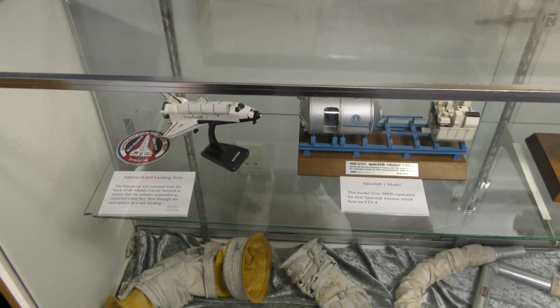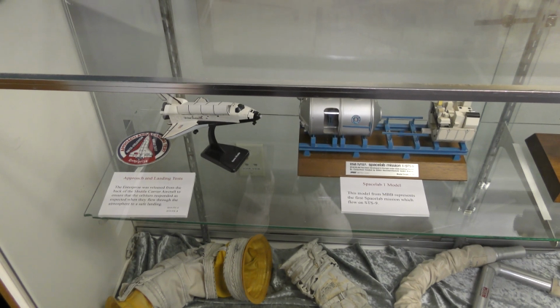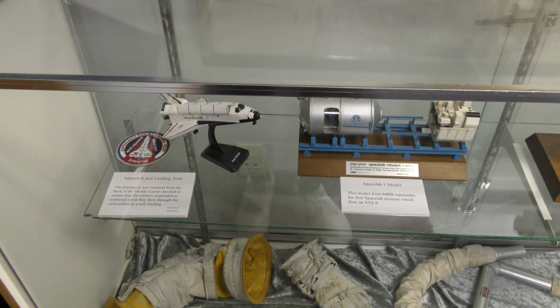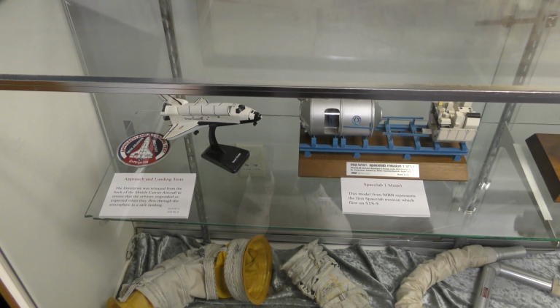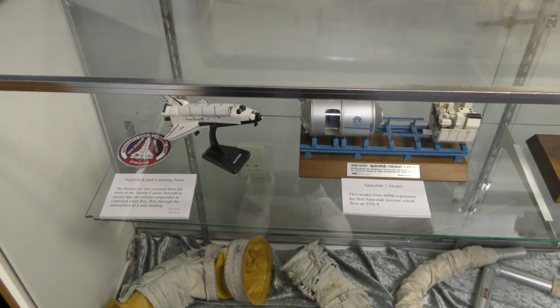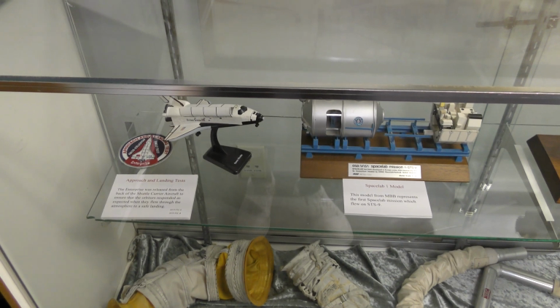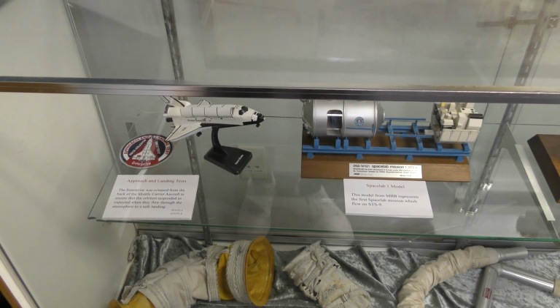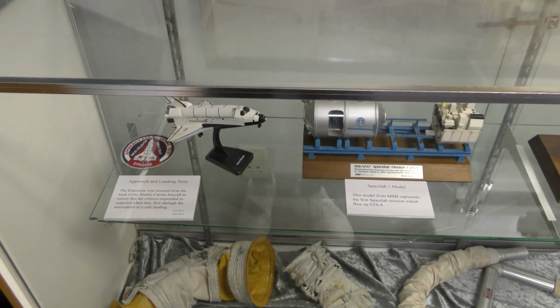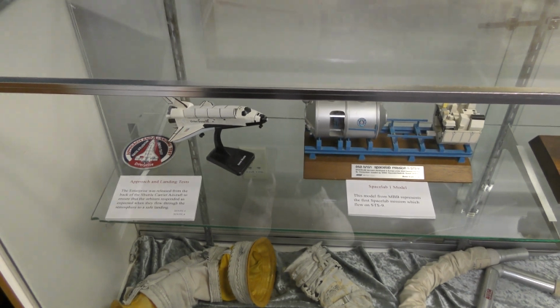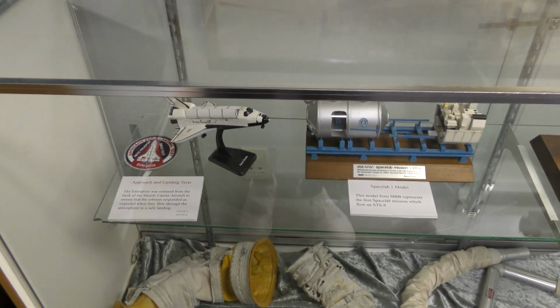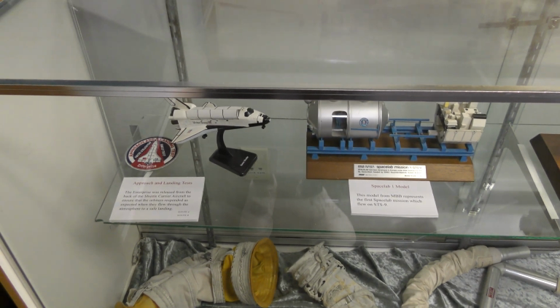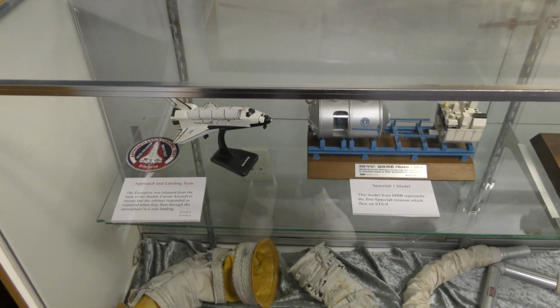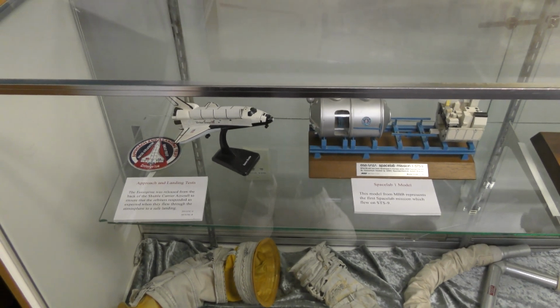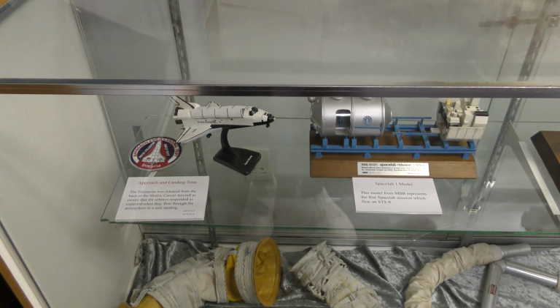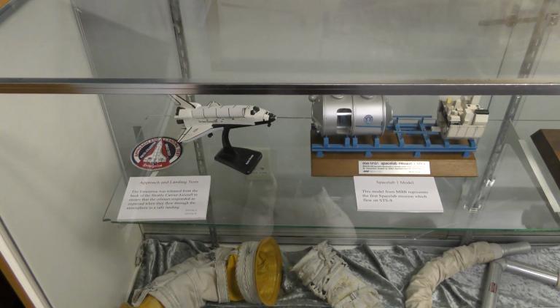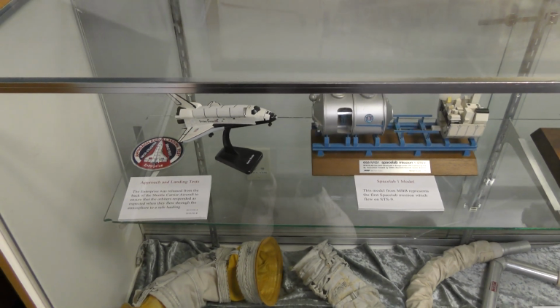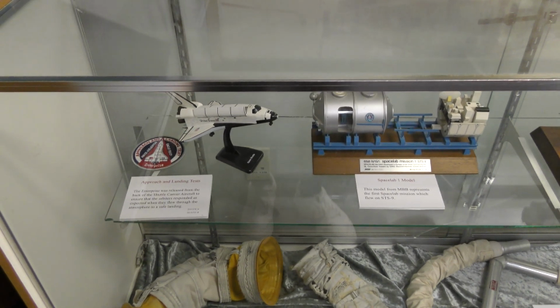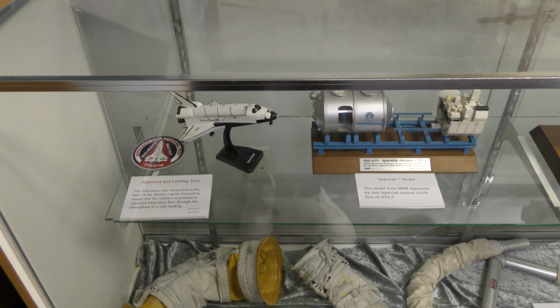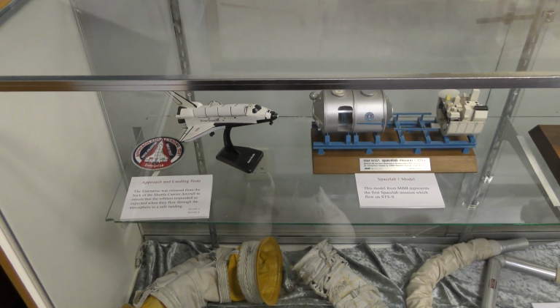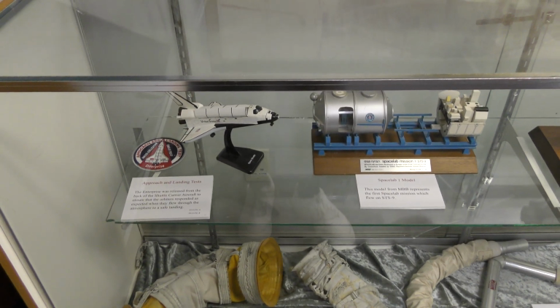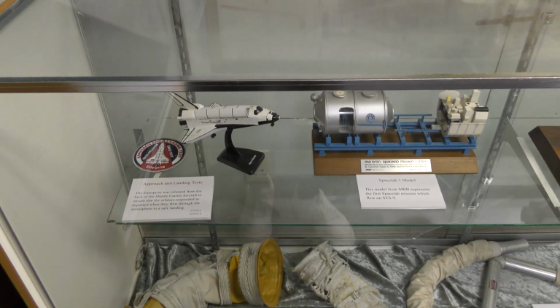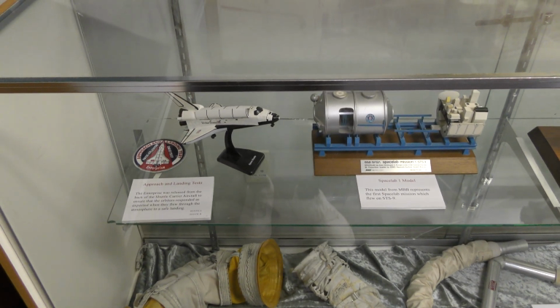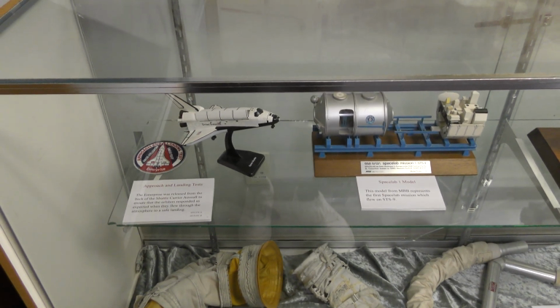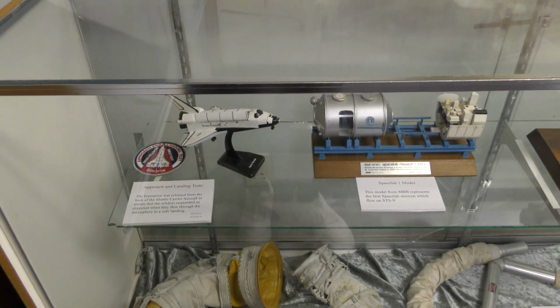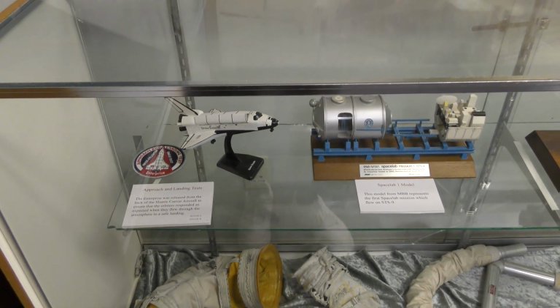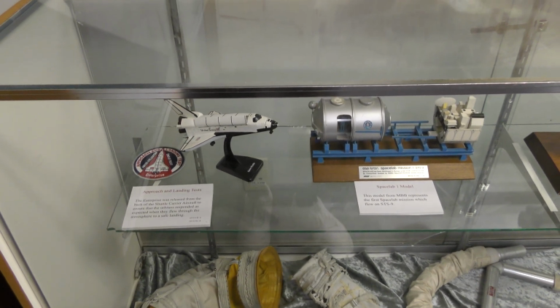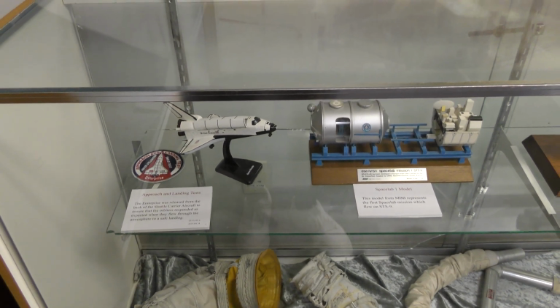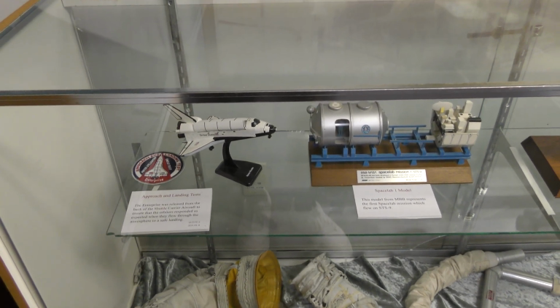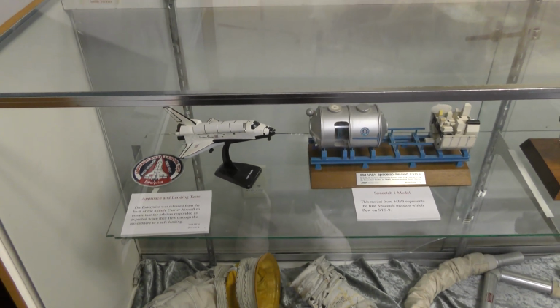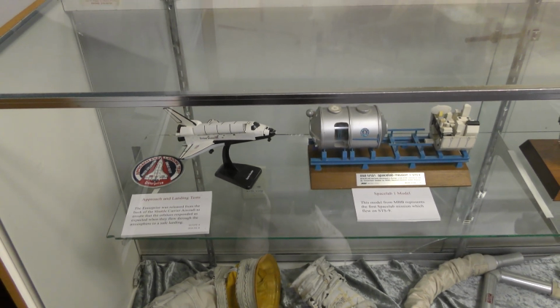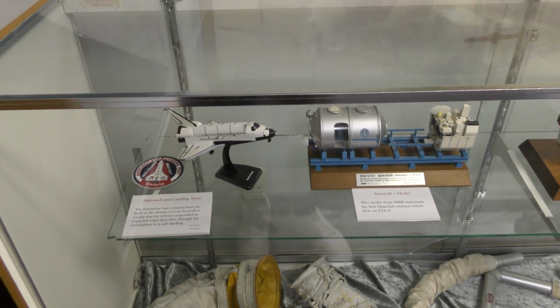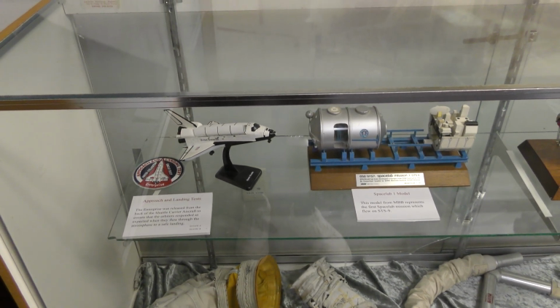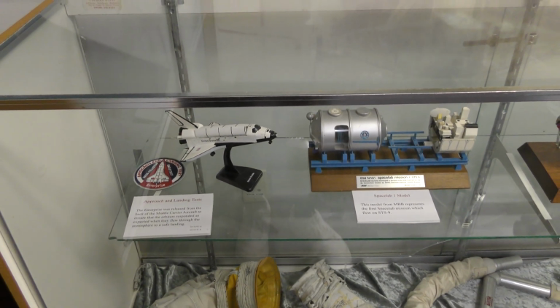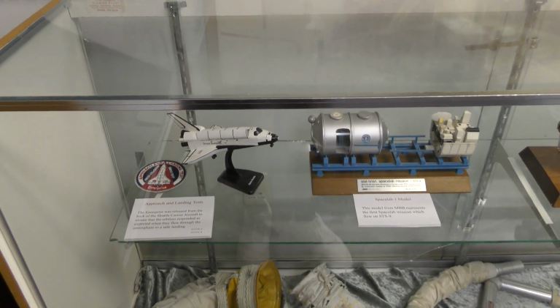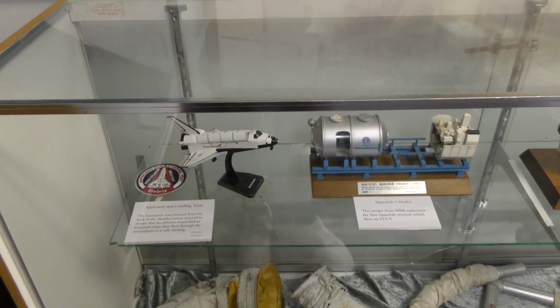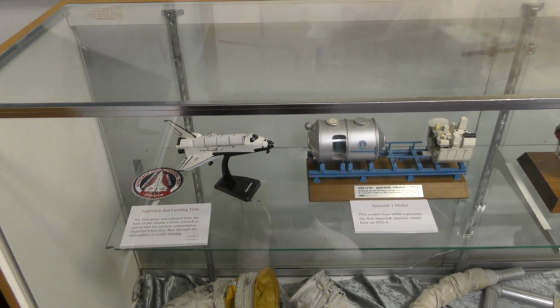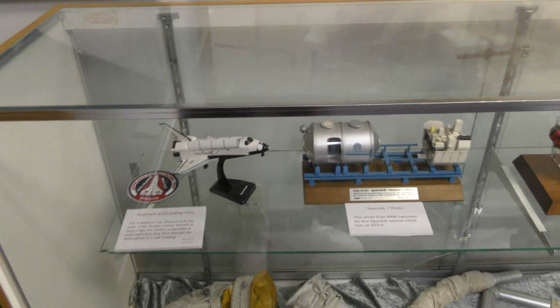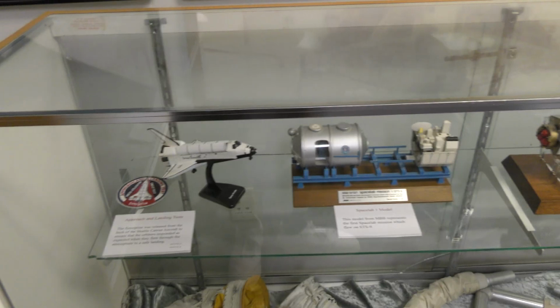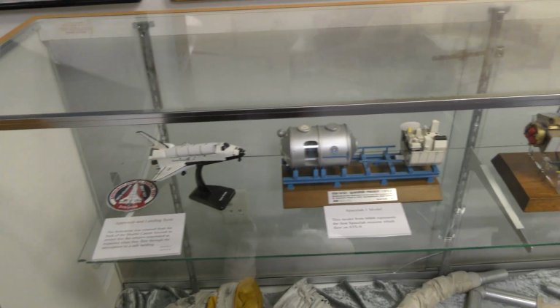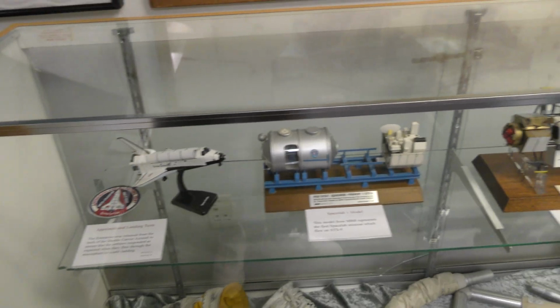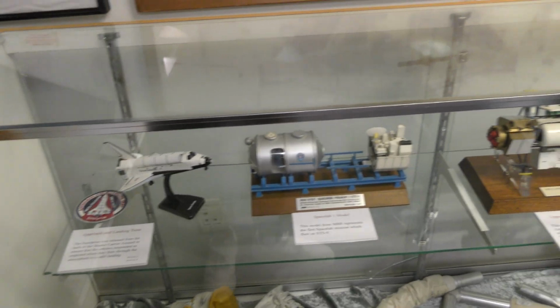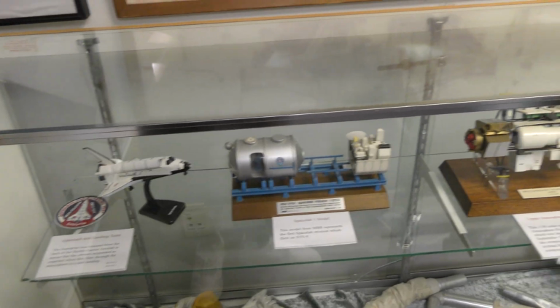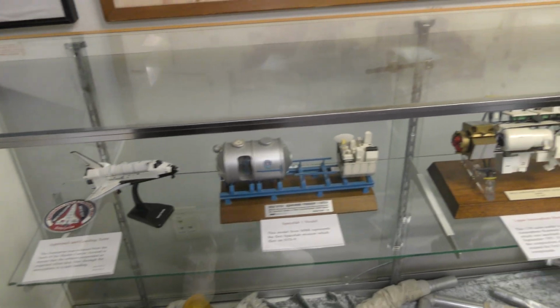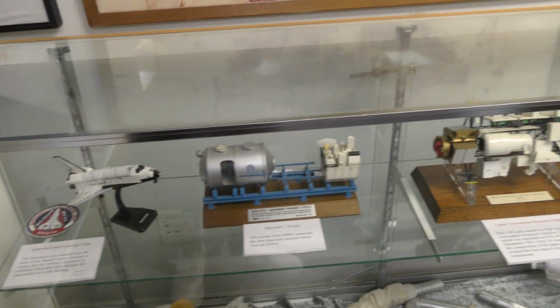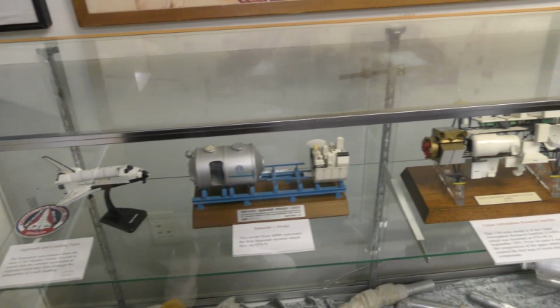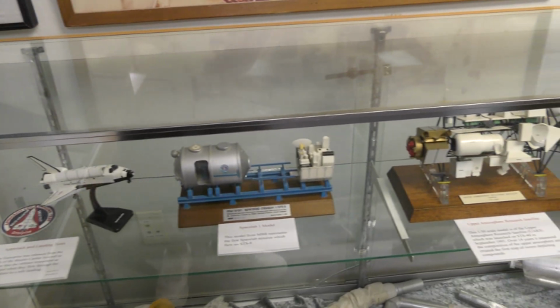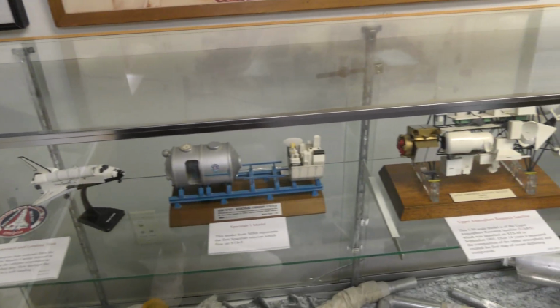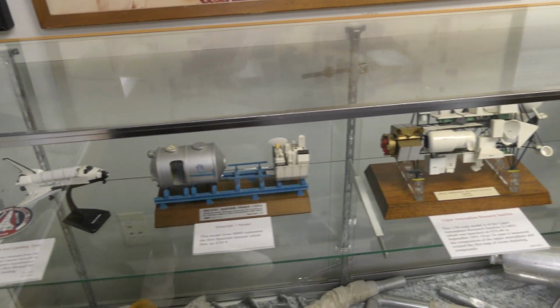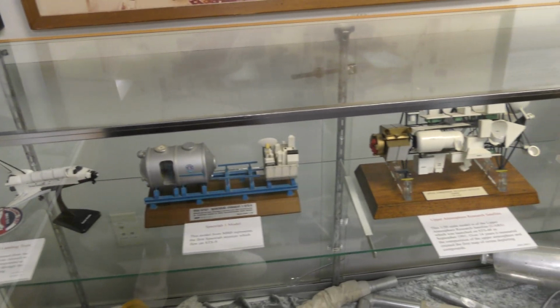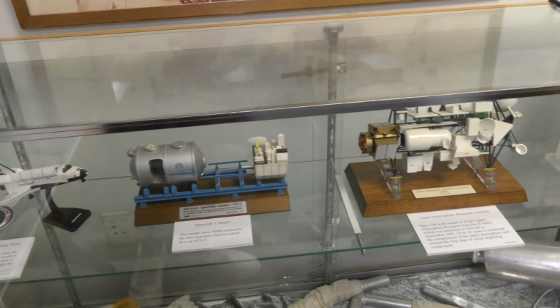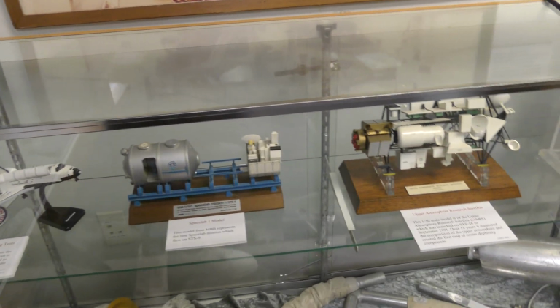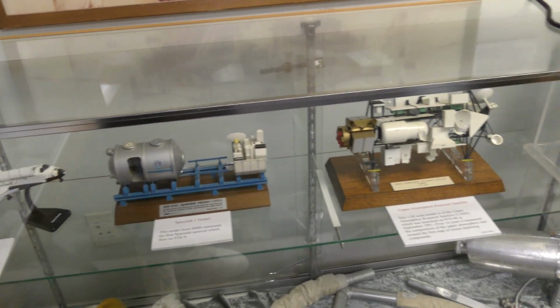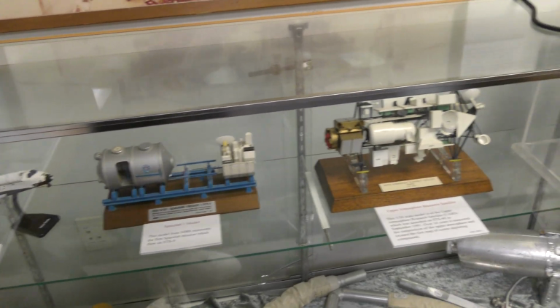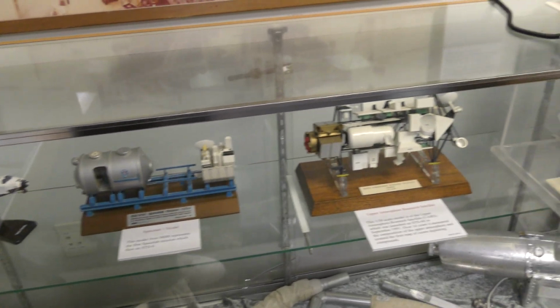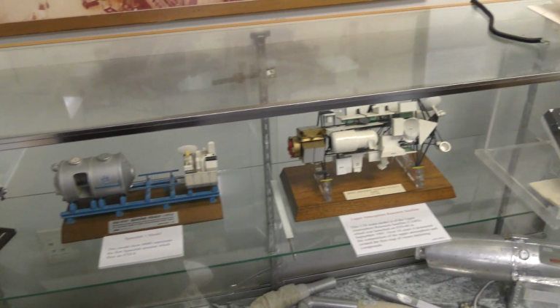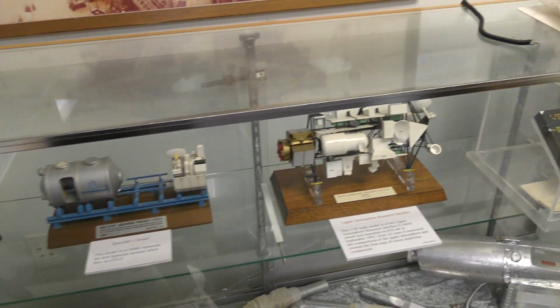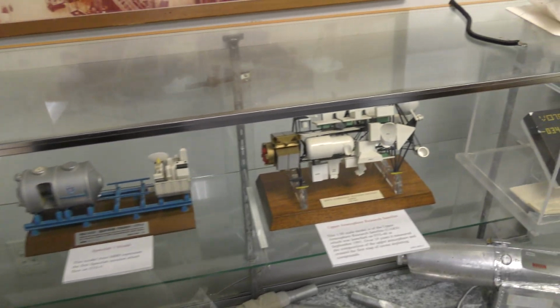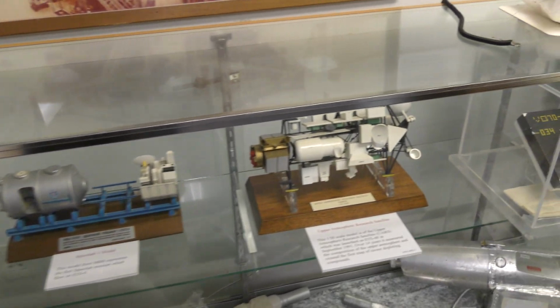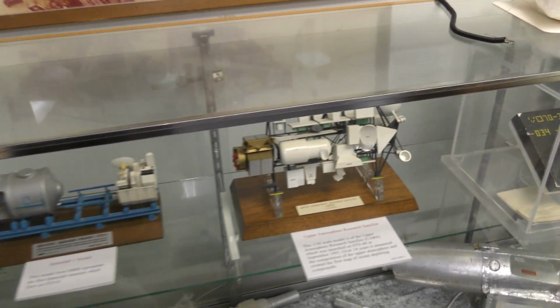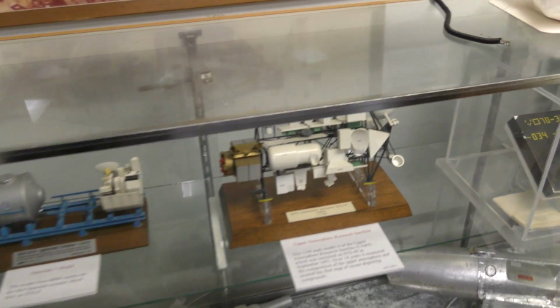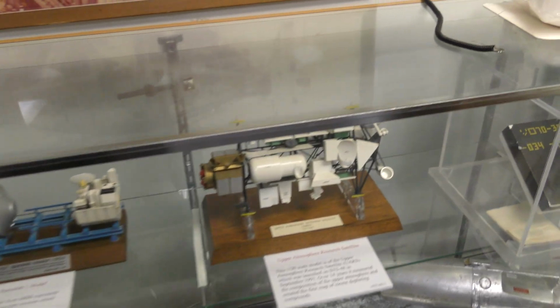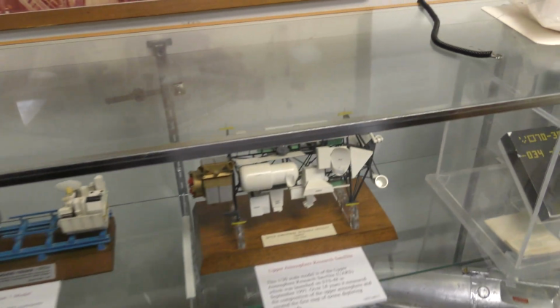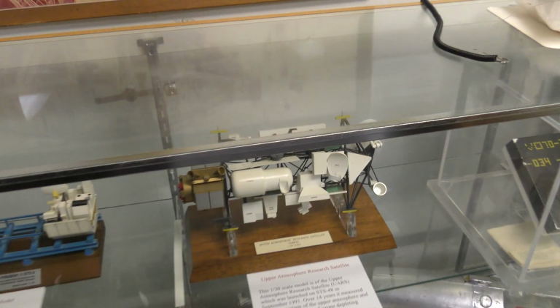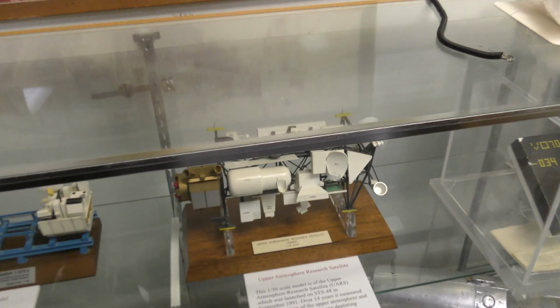Speed up to 2,695 miles an hour, altitude 24 miles, downrange from the Kennedy Space Center 29 miles.